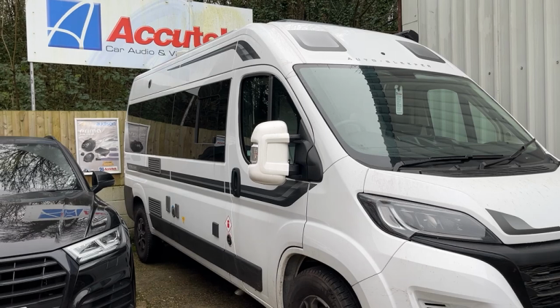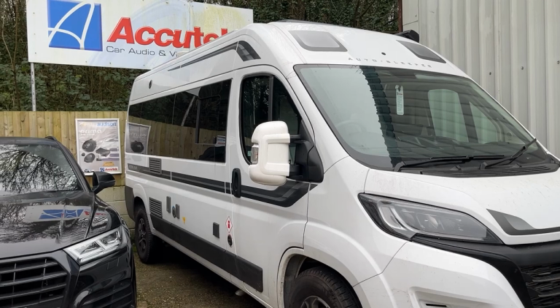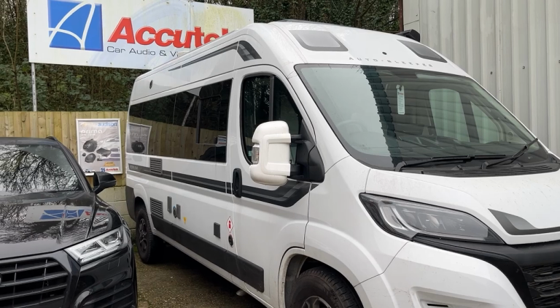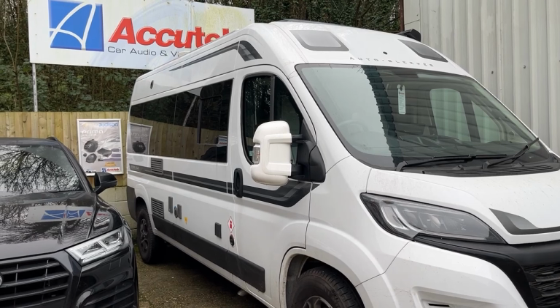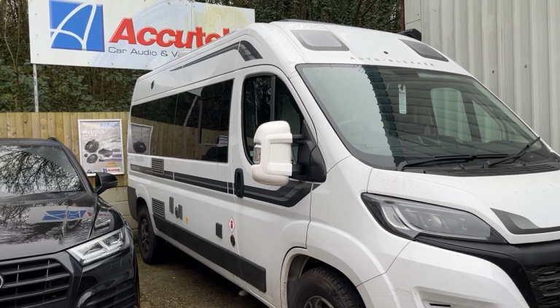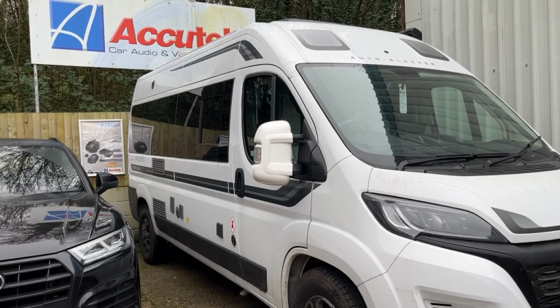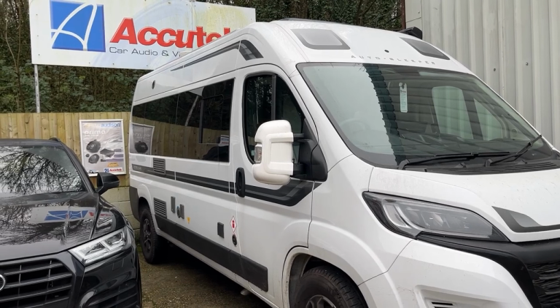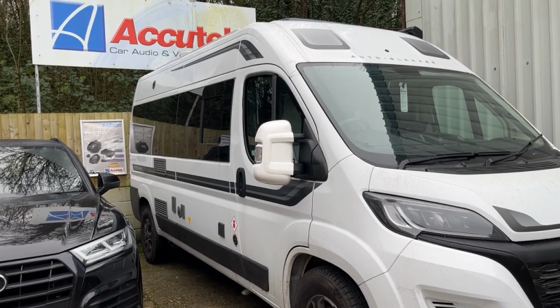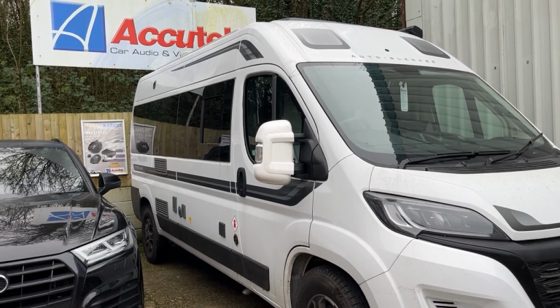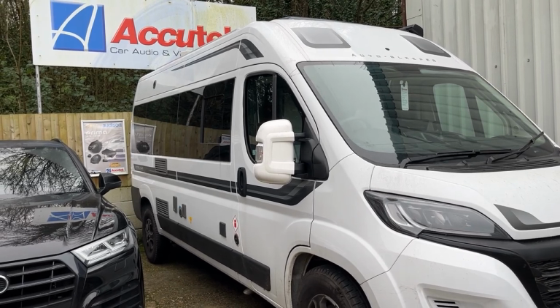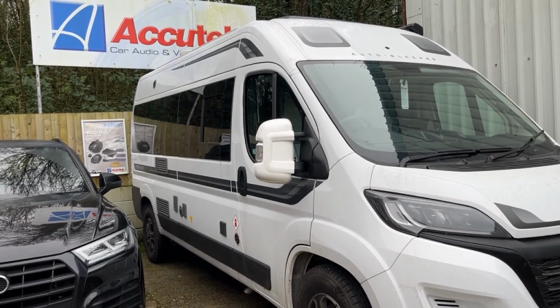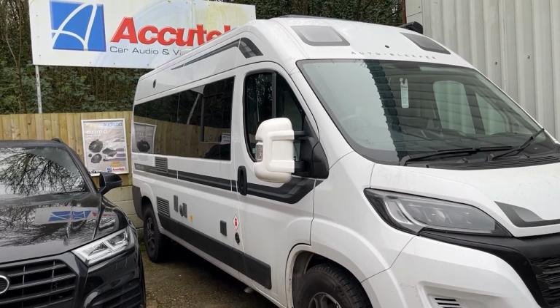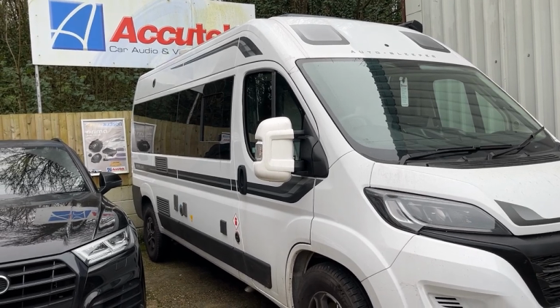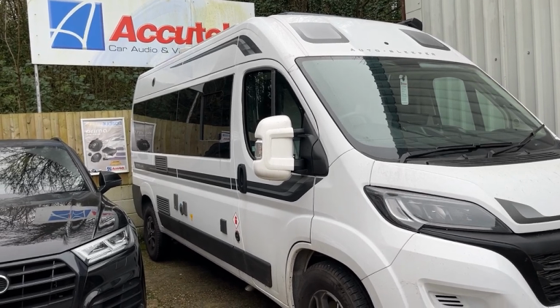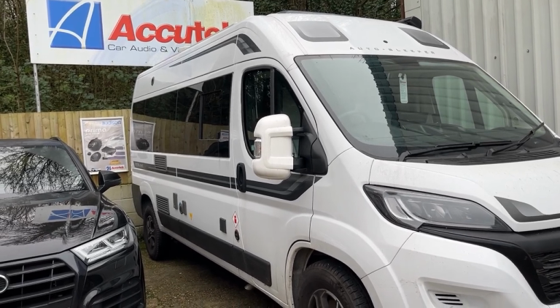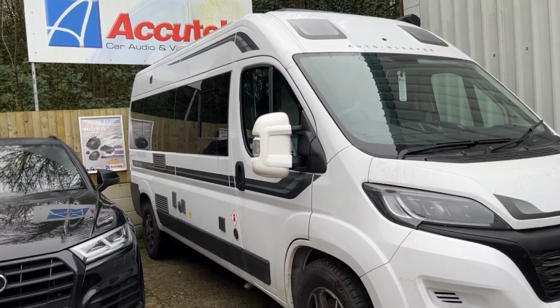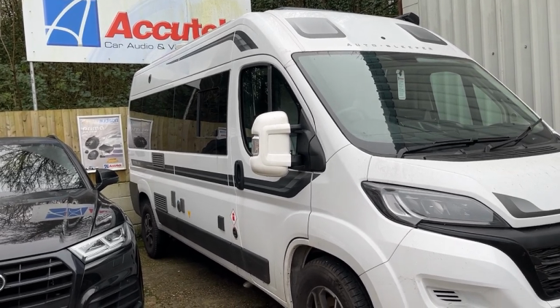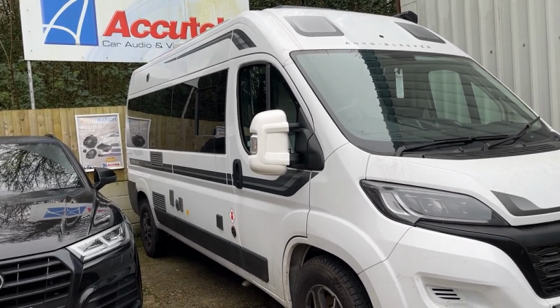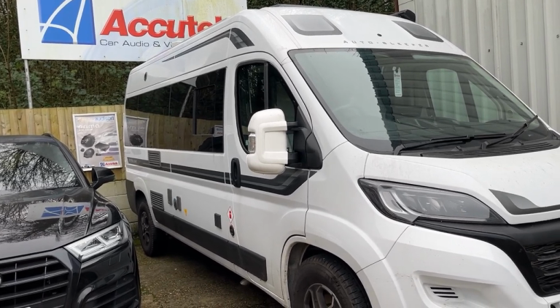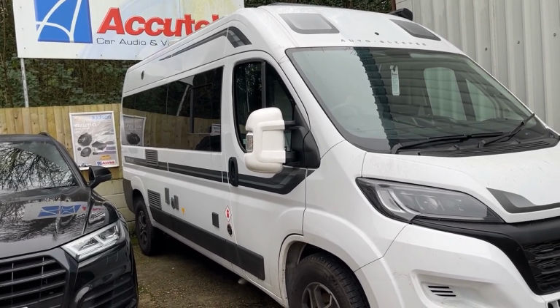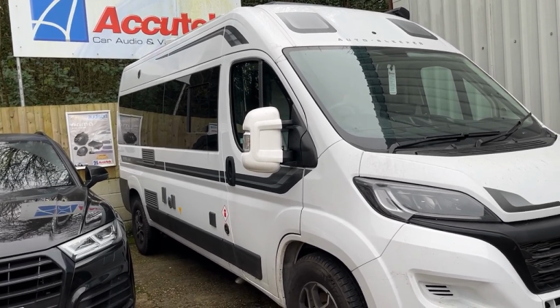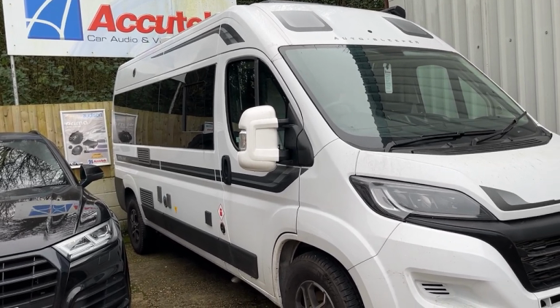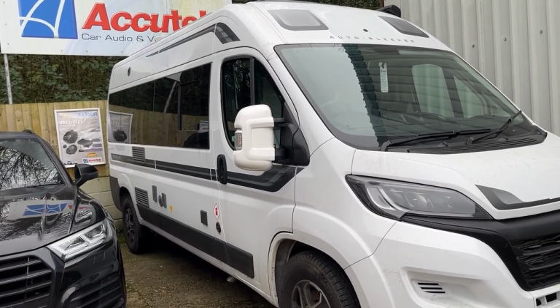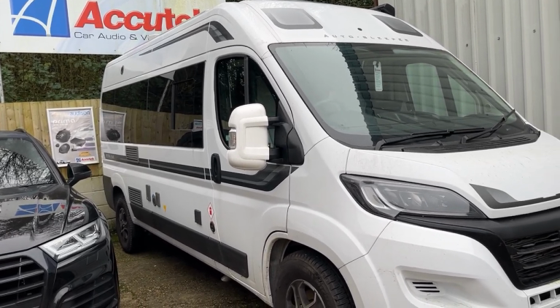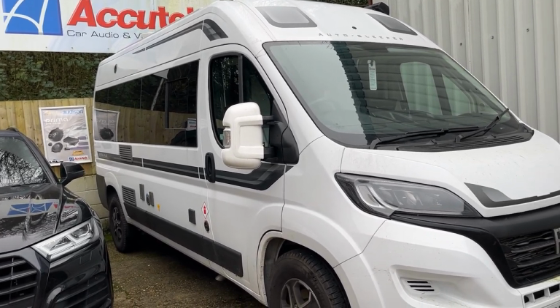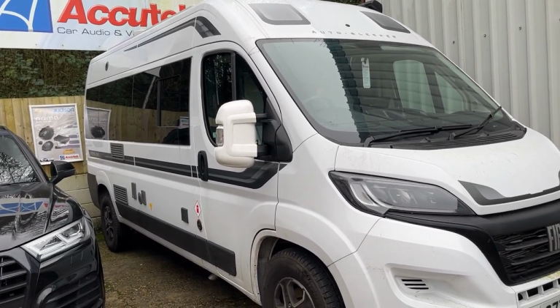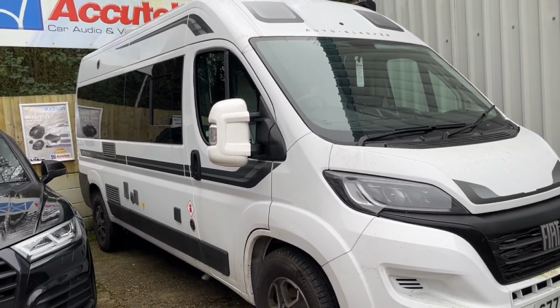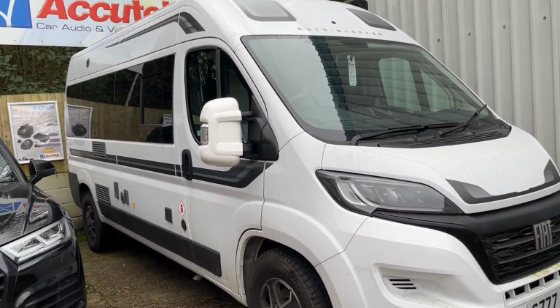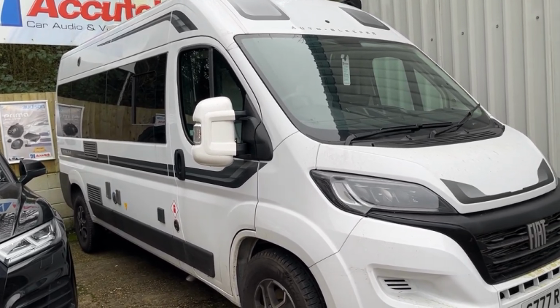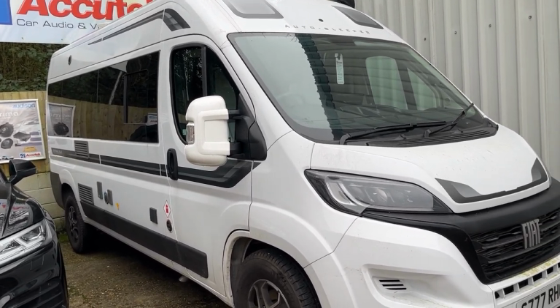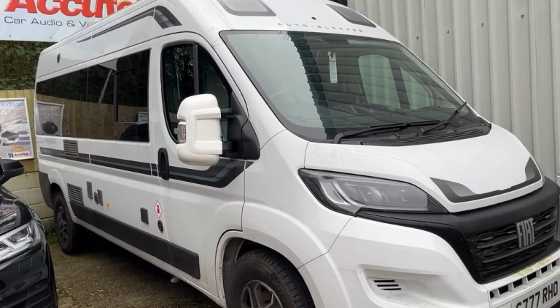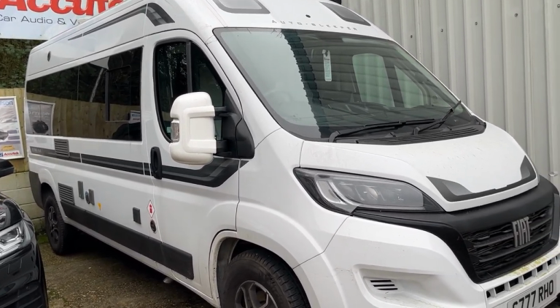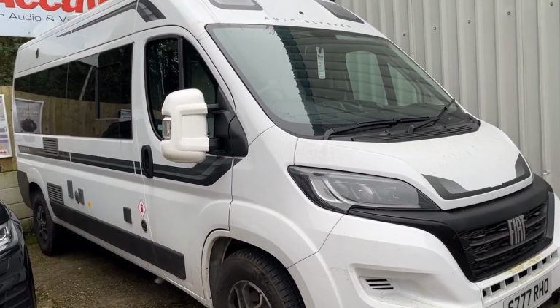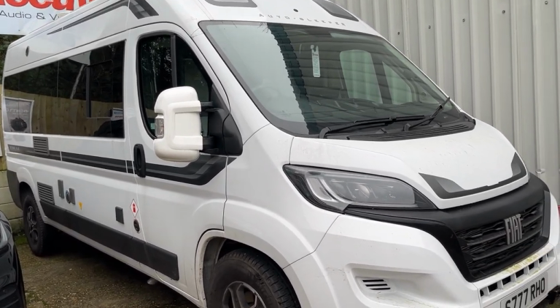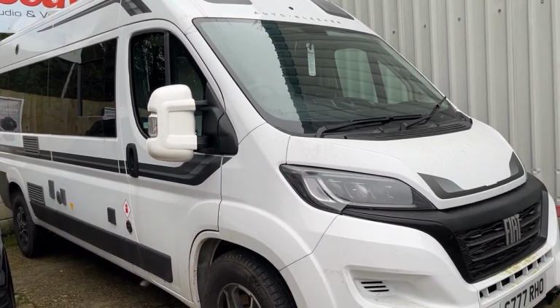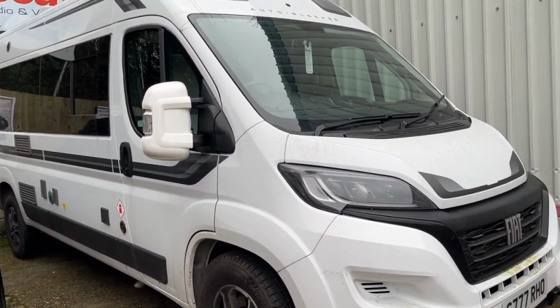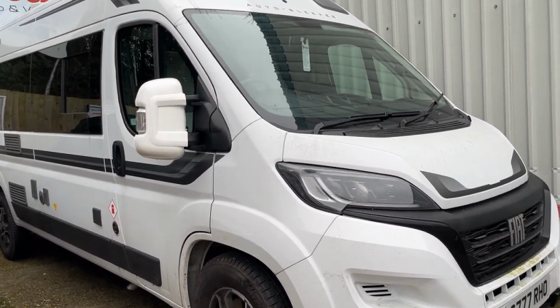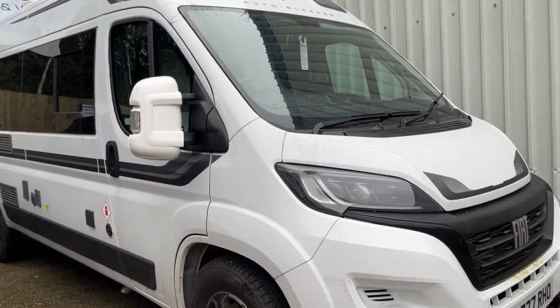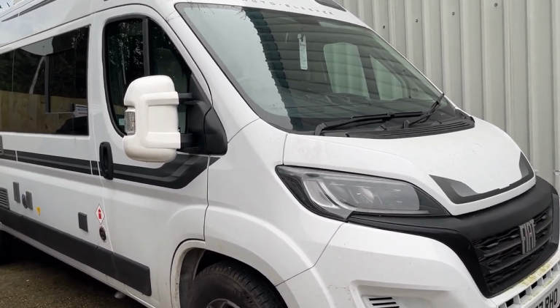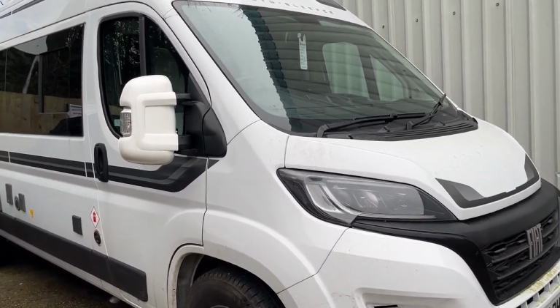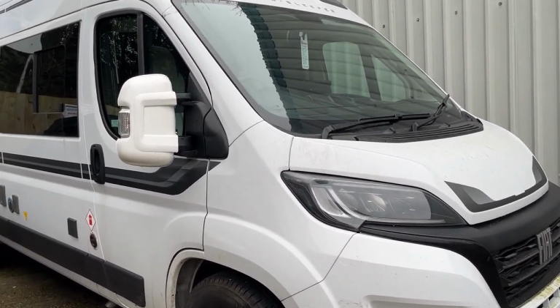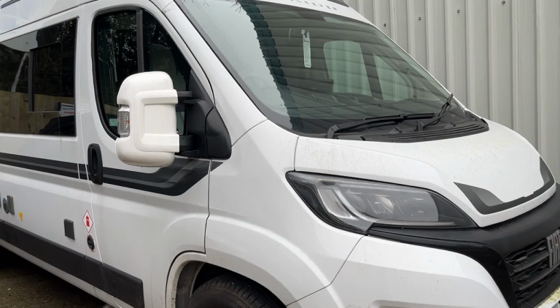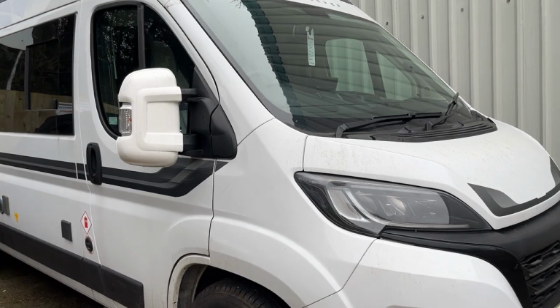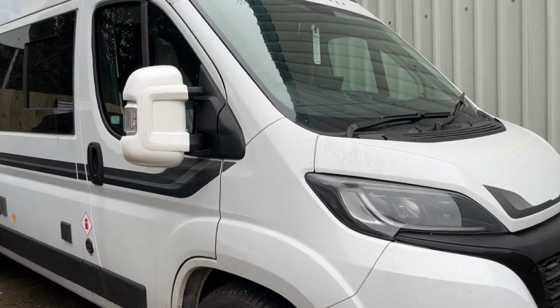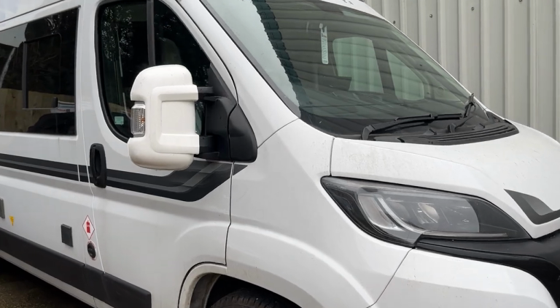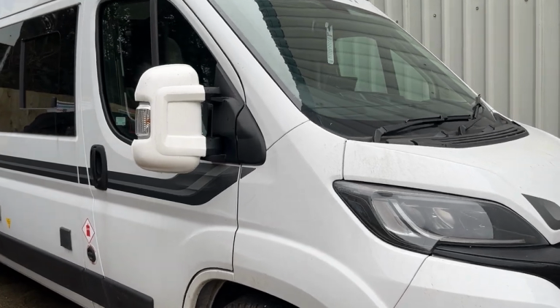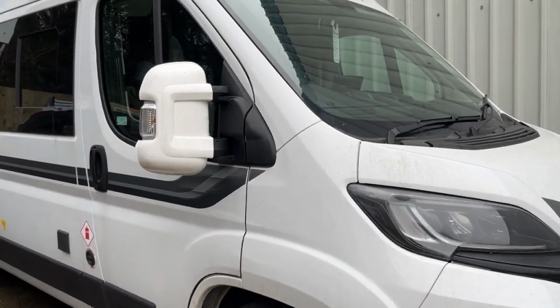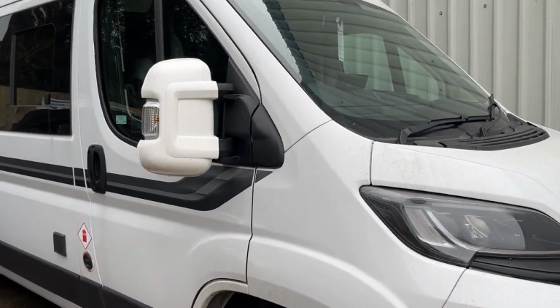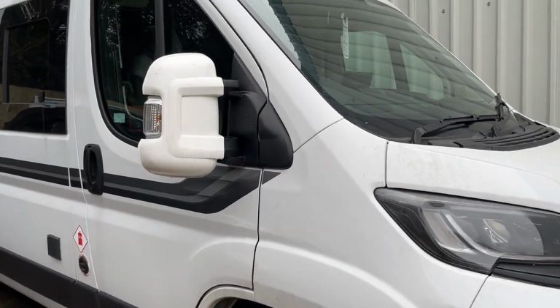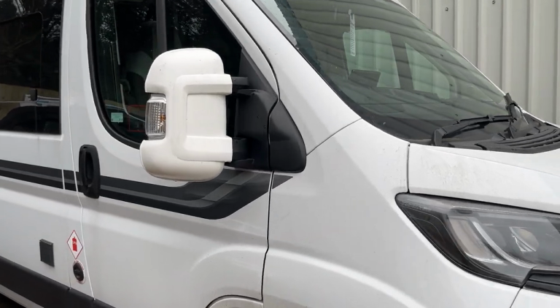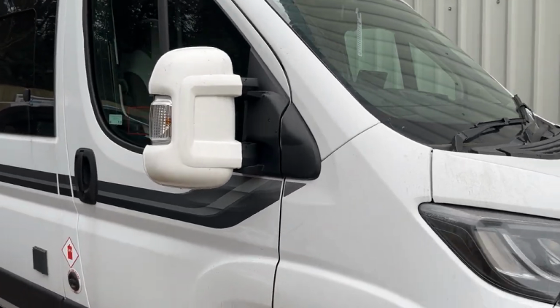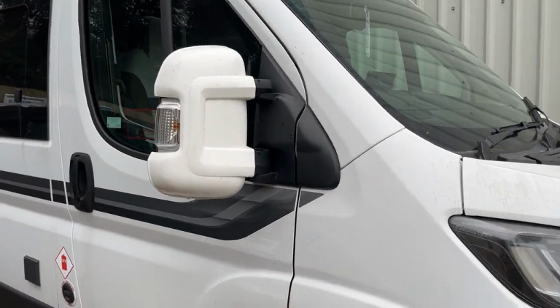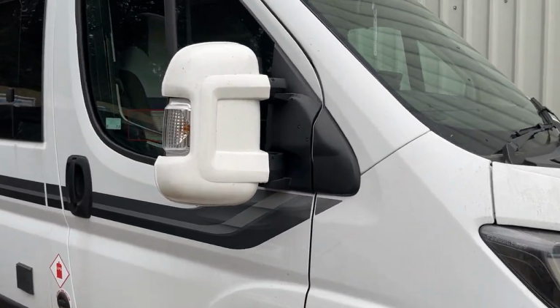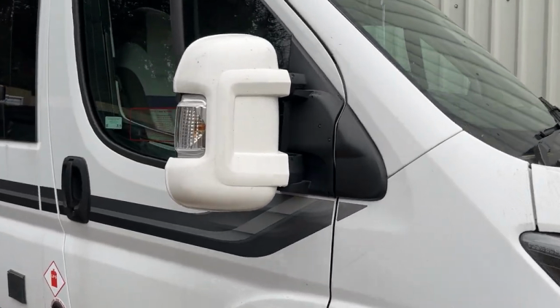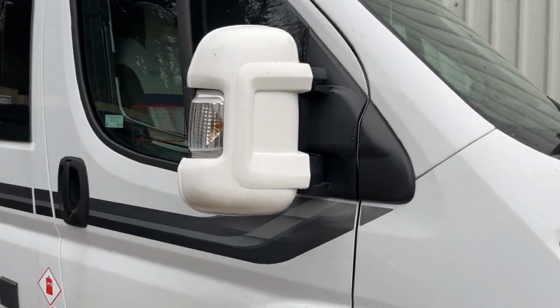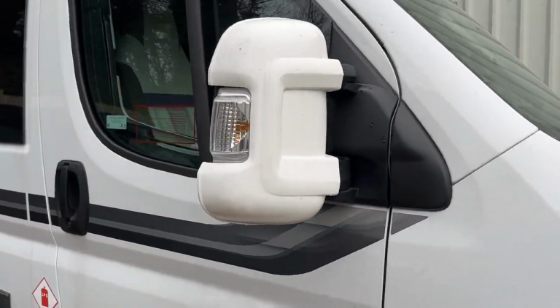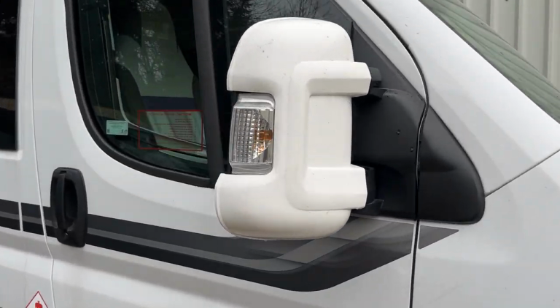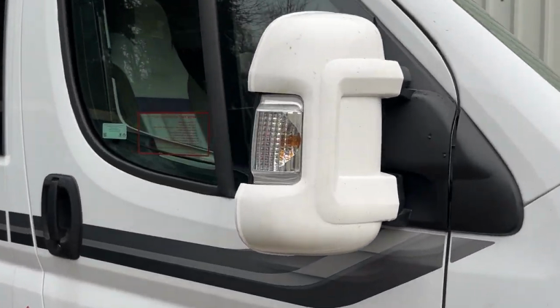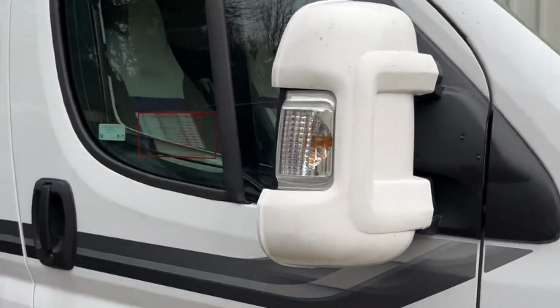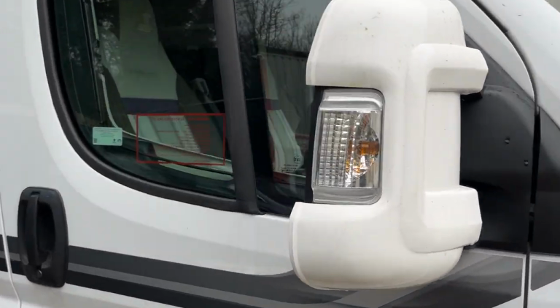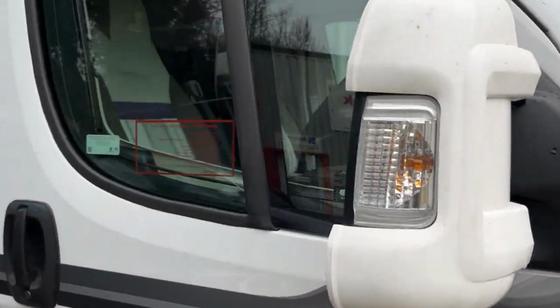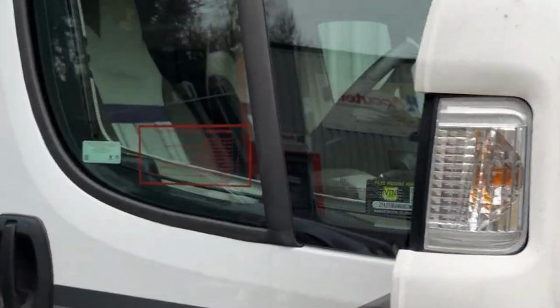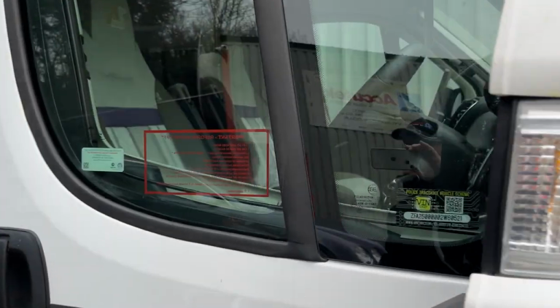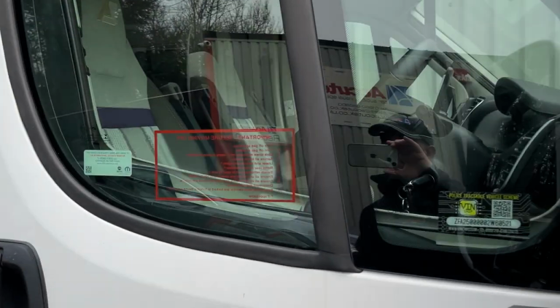Hi, this is Architect Car Audio and Visual in Winchester. Here's a video of a Fiat Ducato version 8.